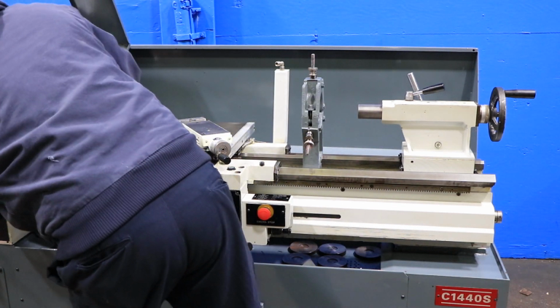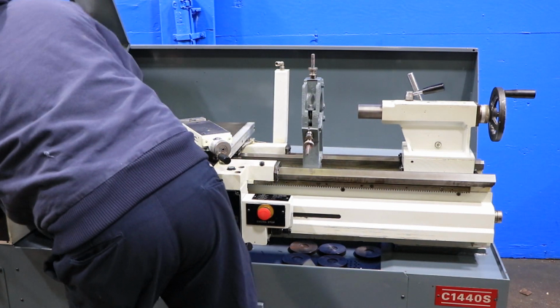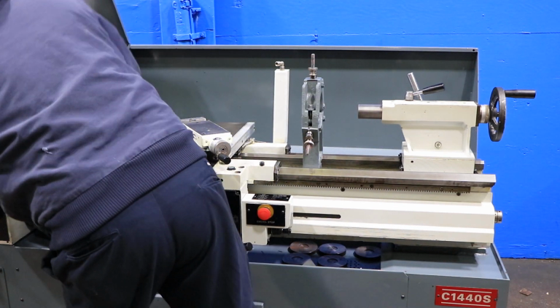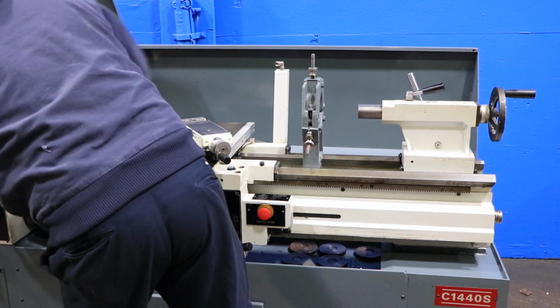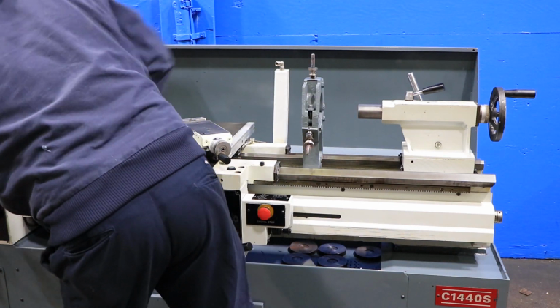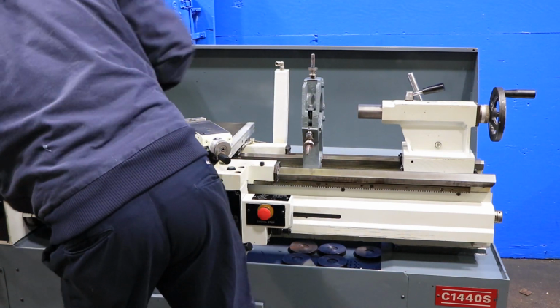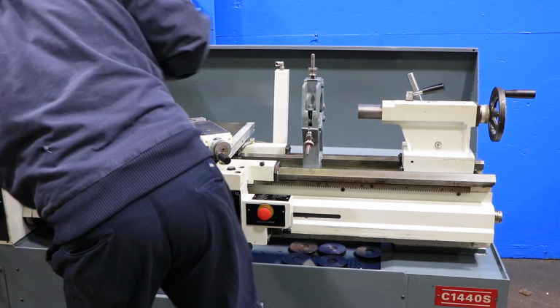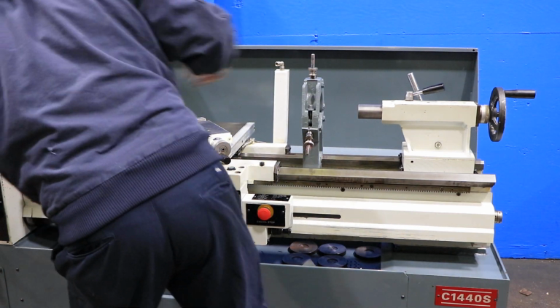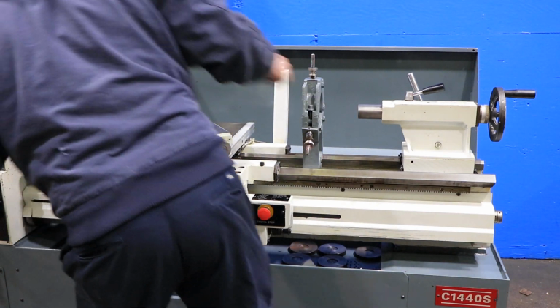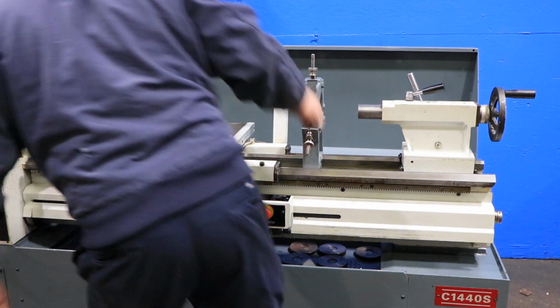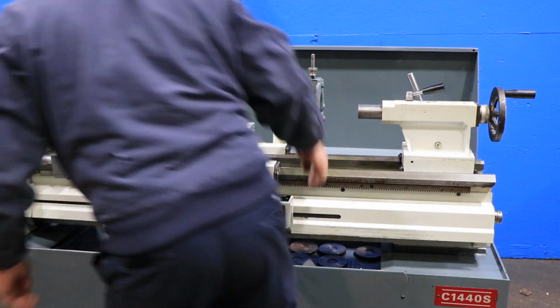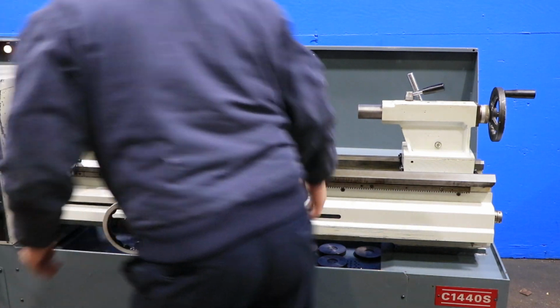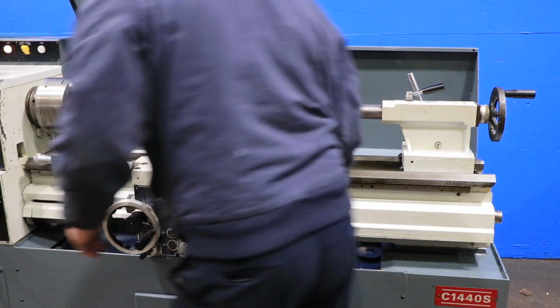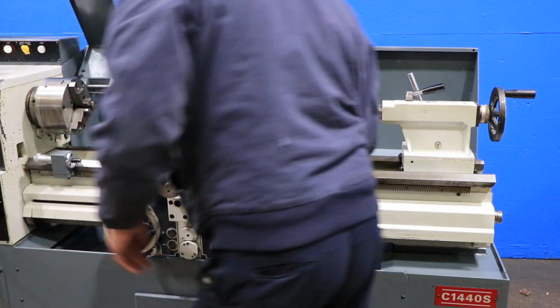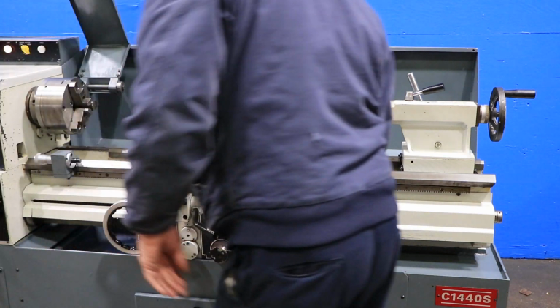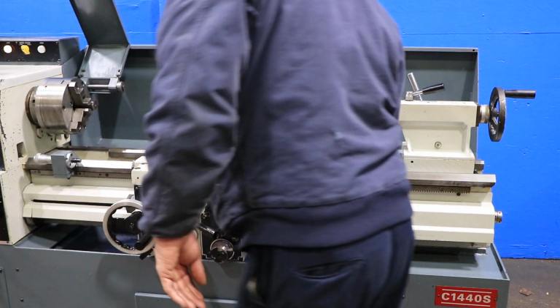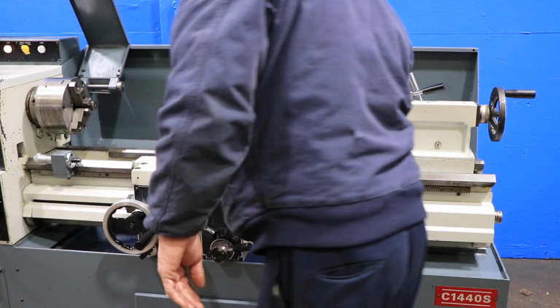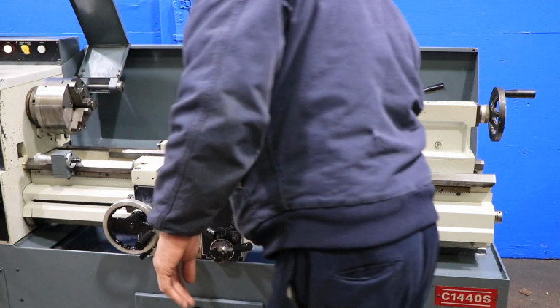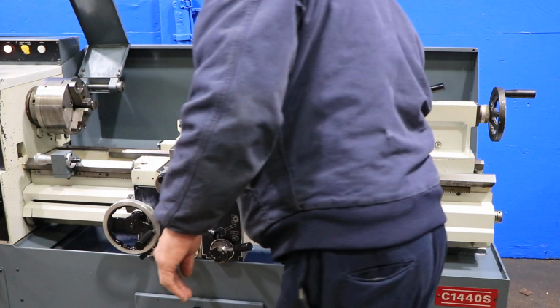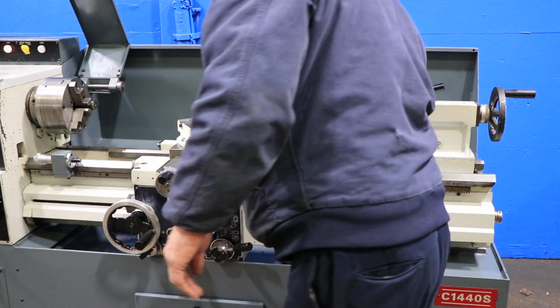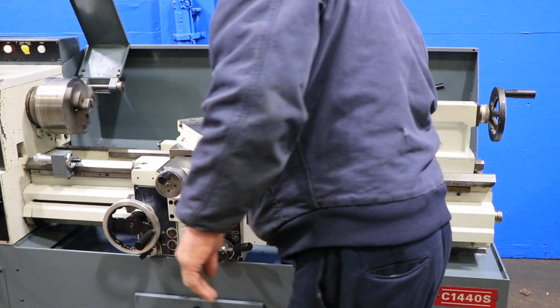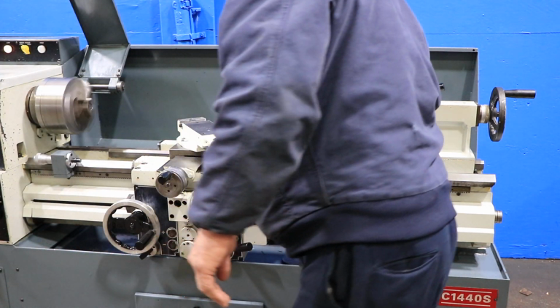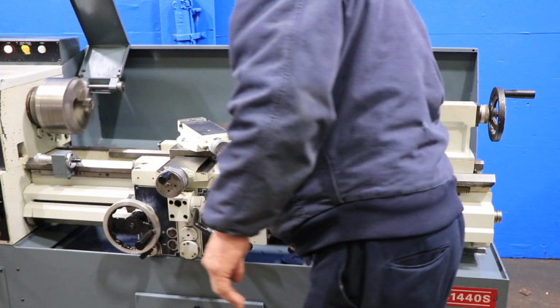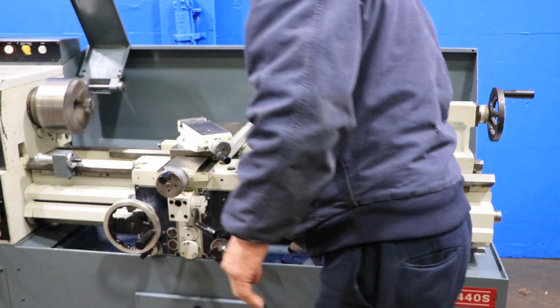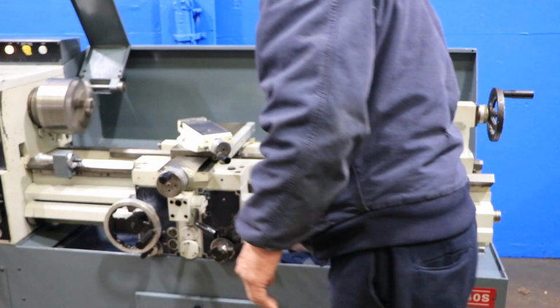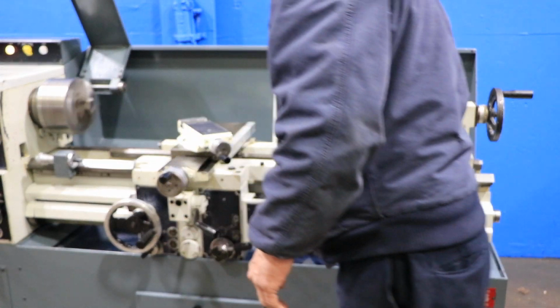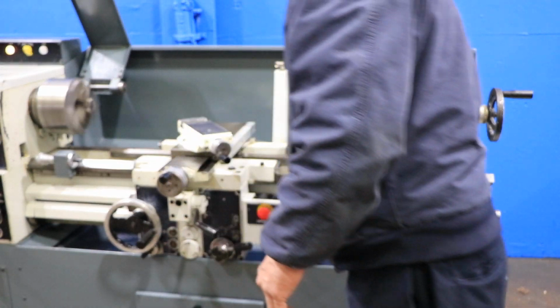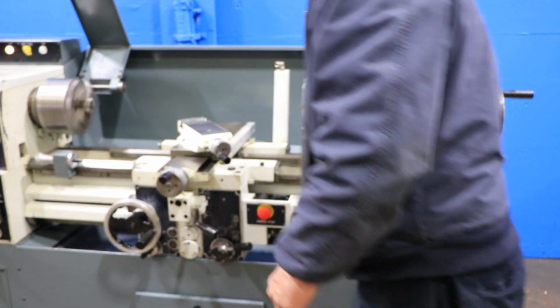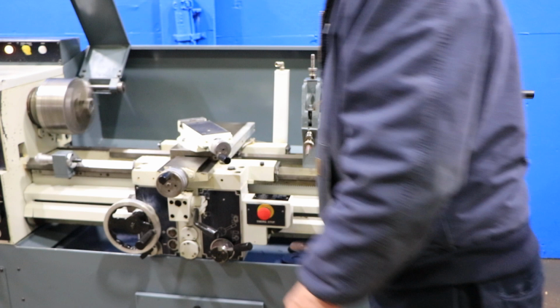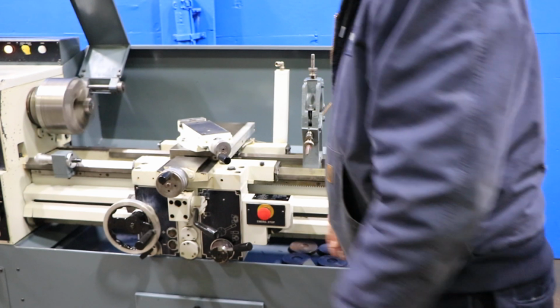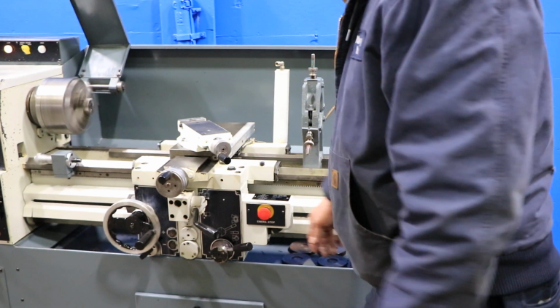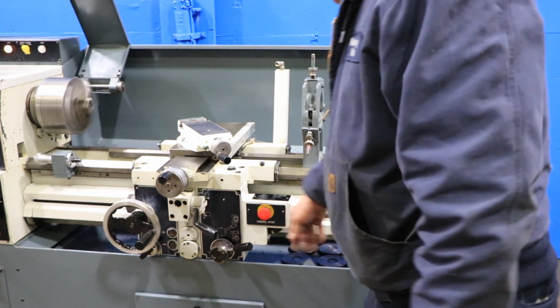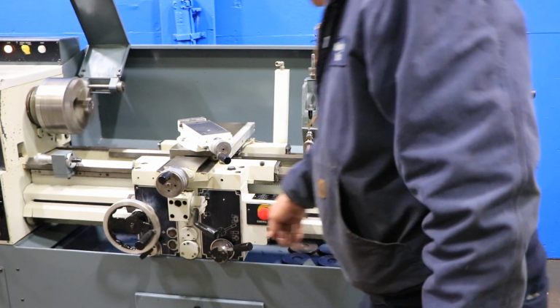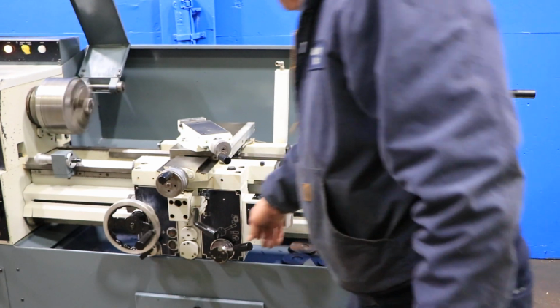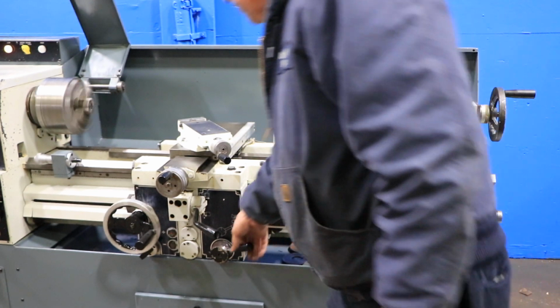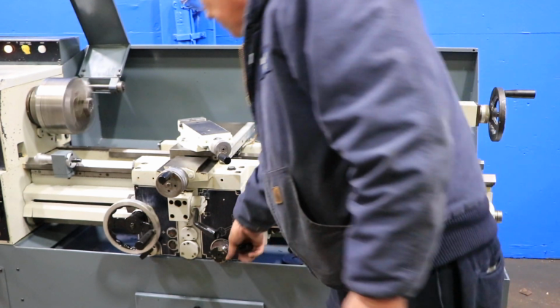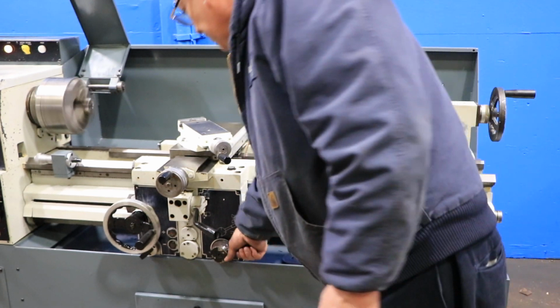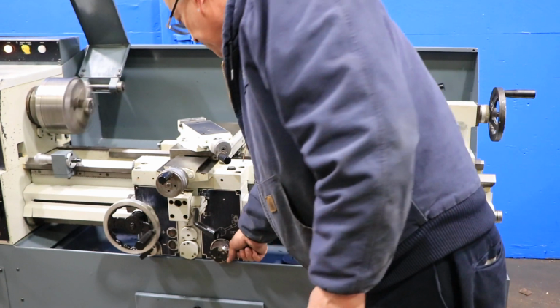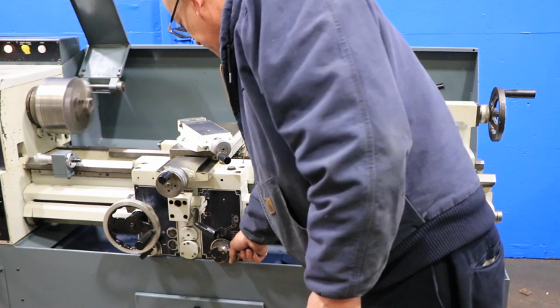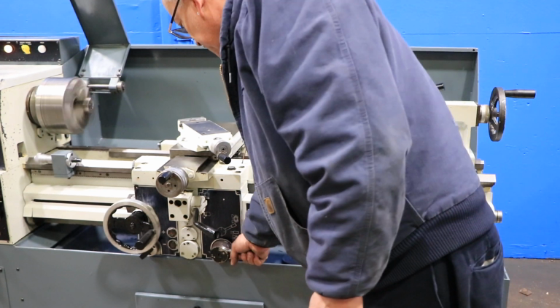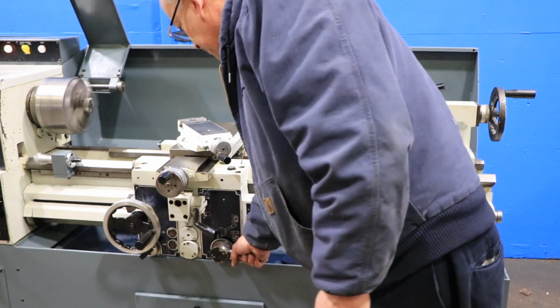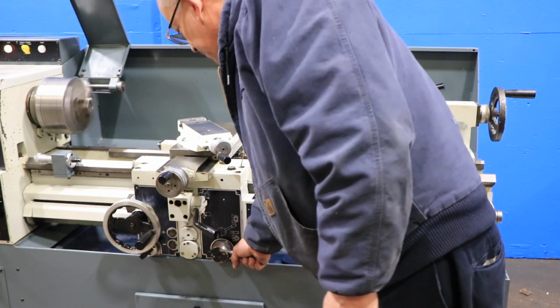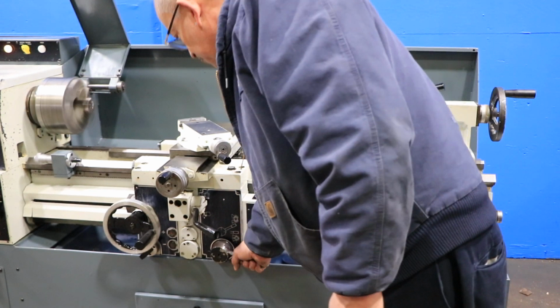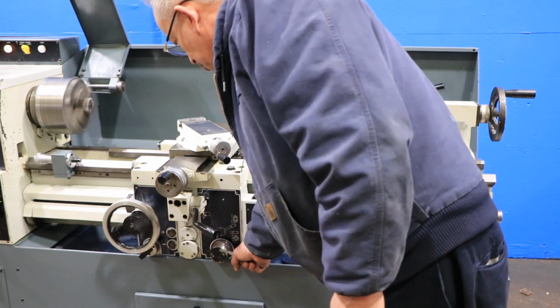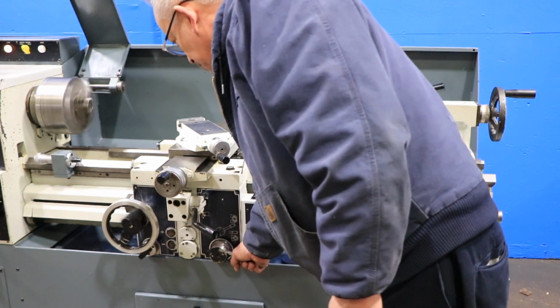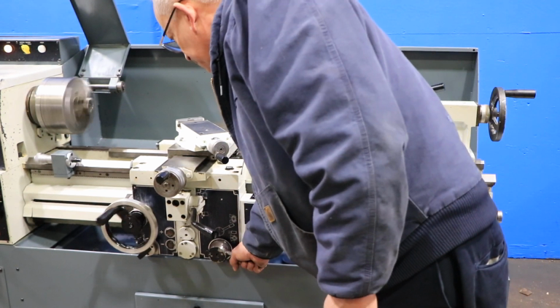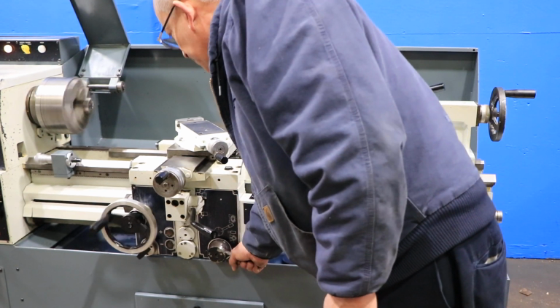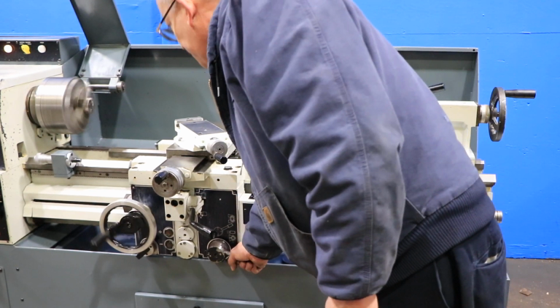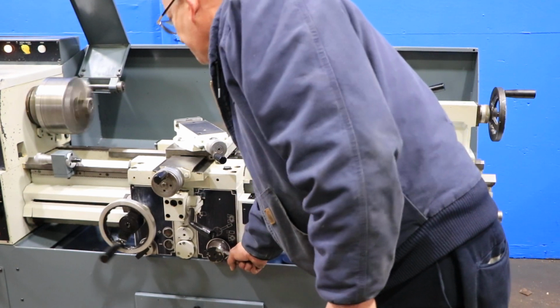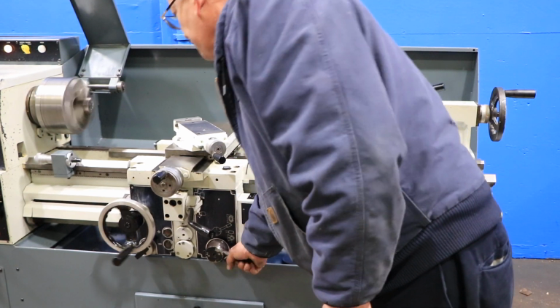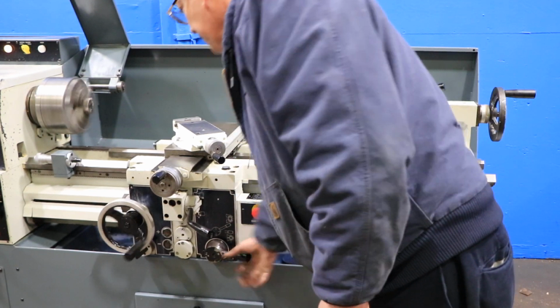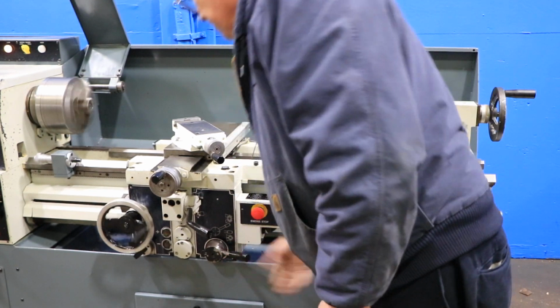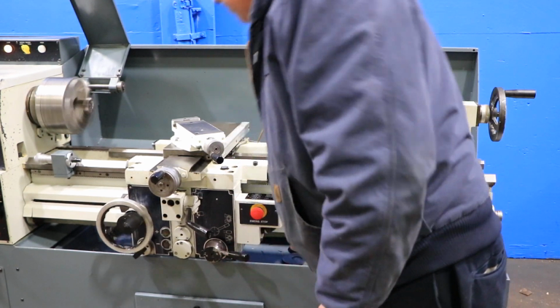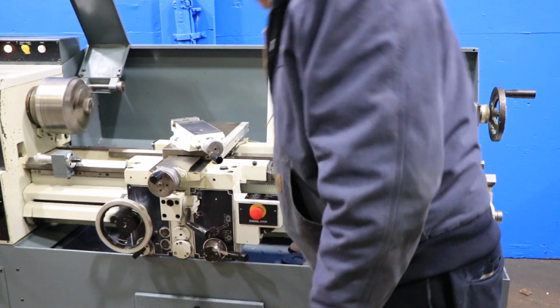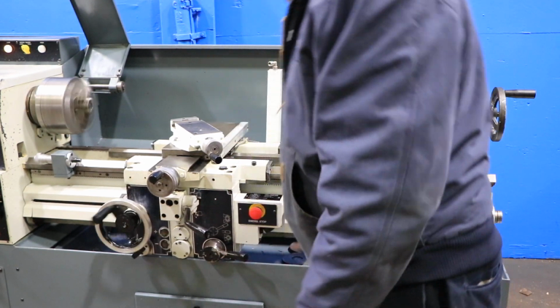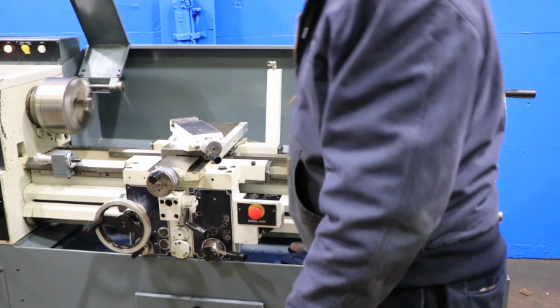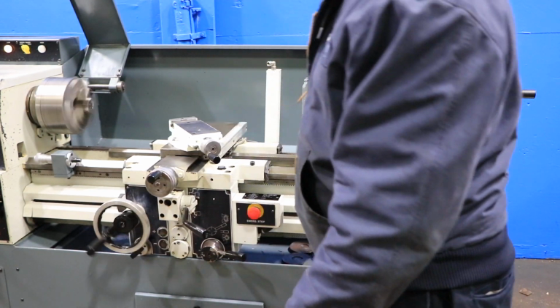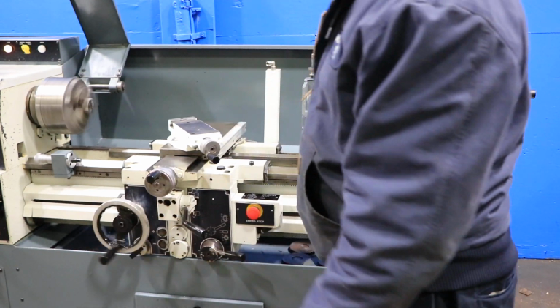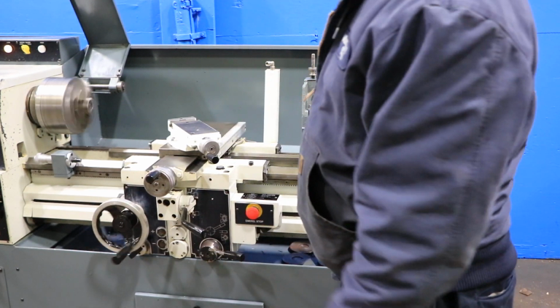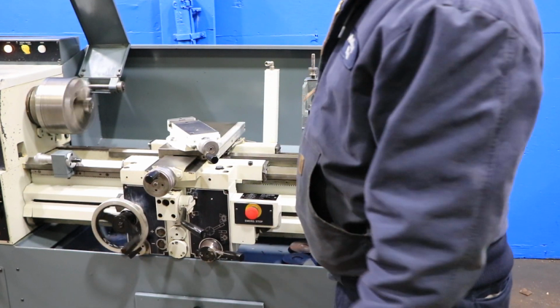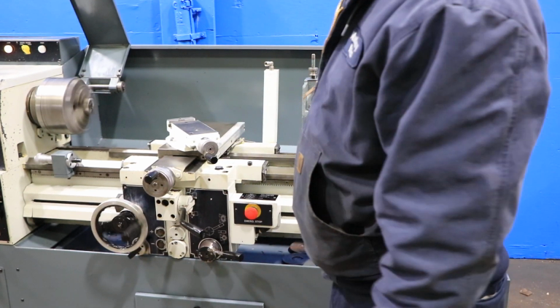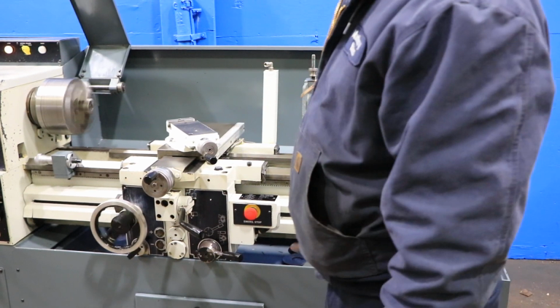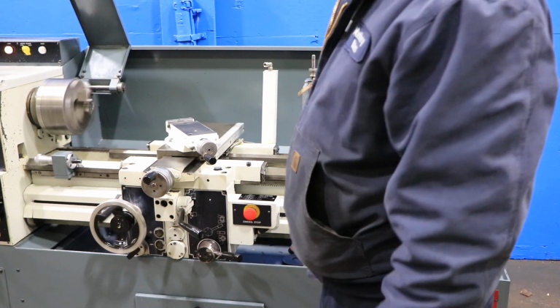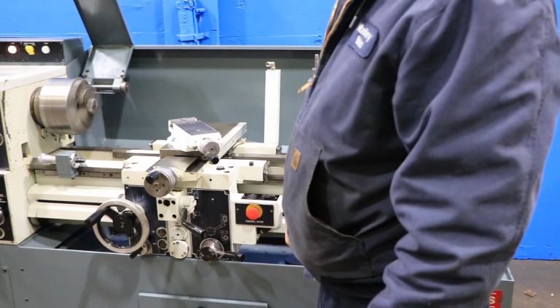We're going to do threading. The lead screw is going. He's engaging the half nut, and we're threading.